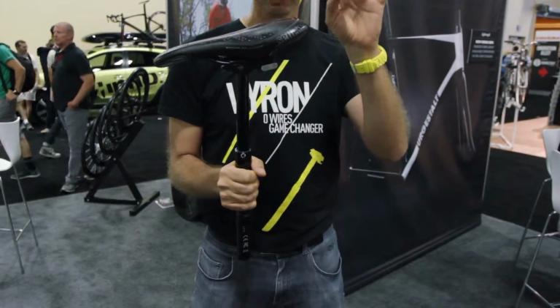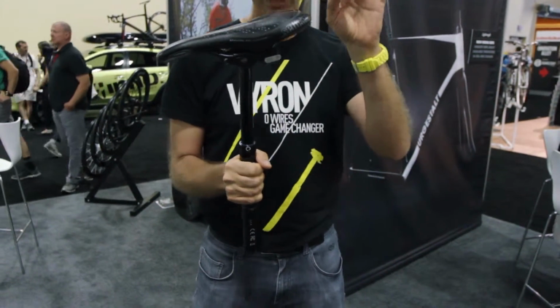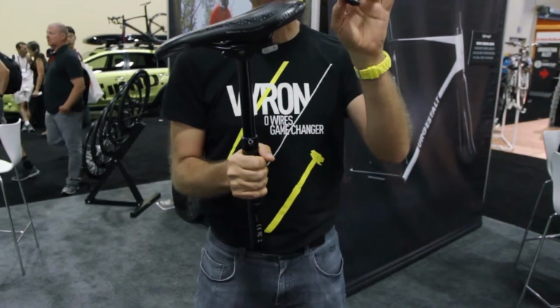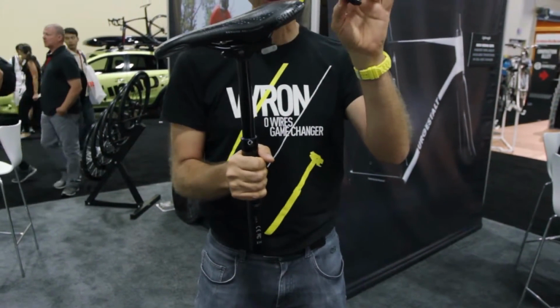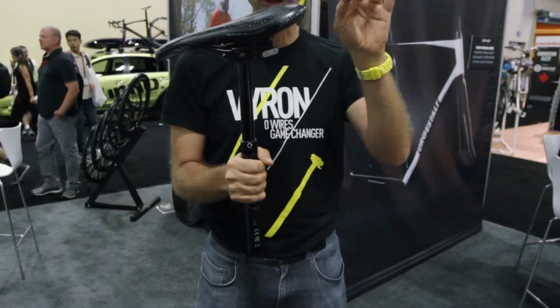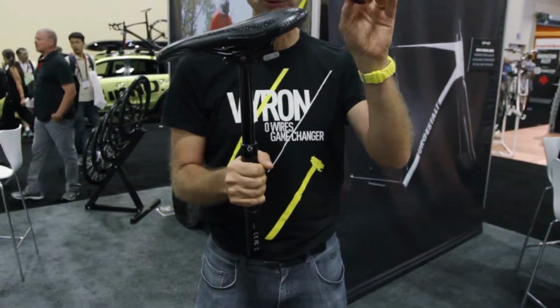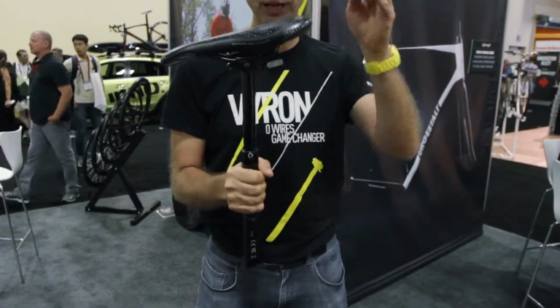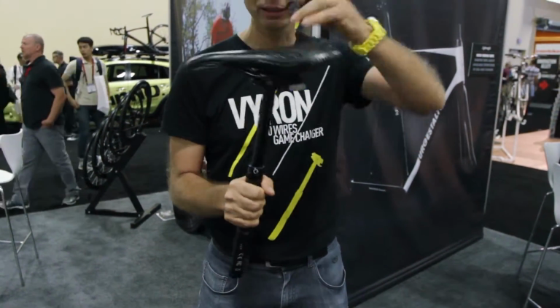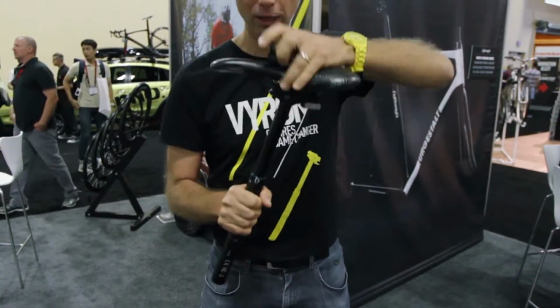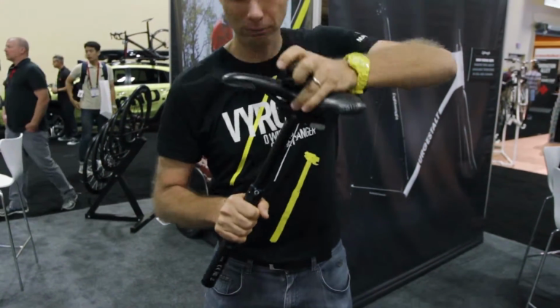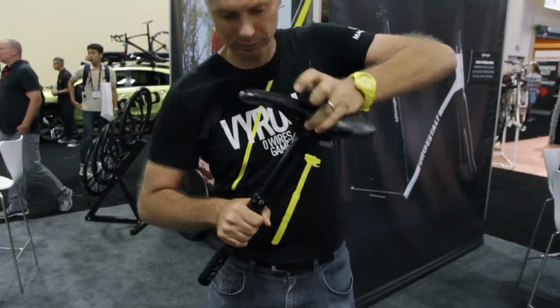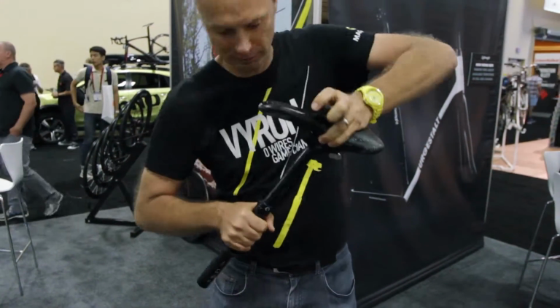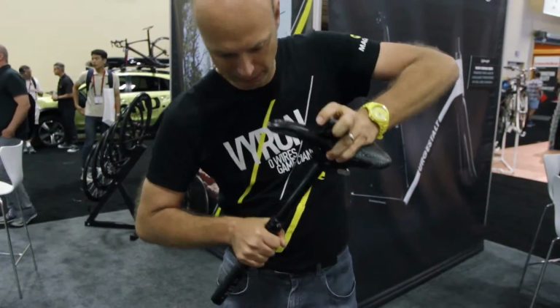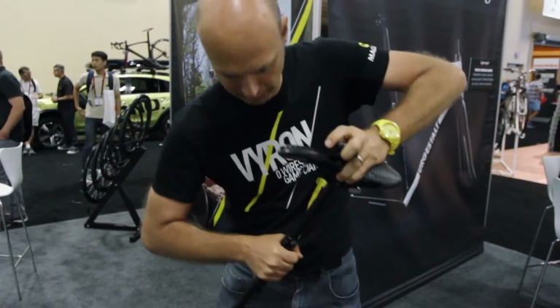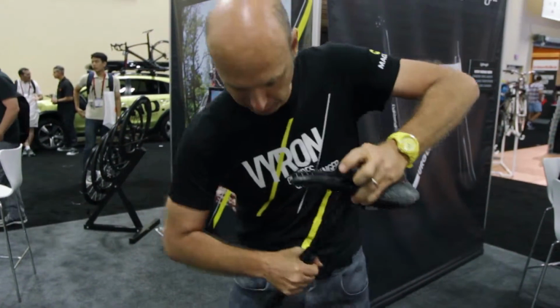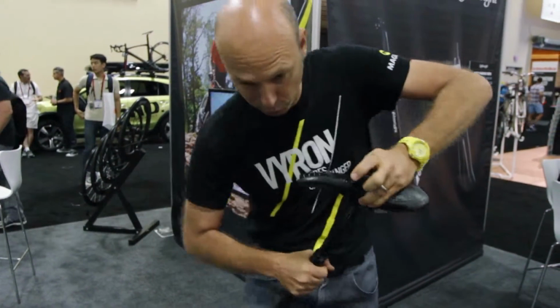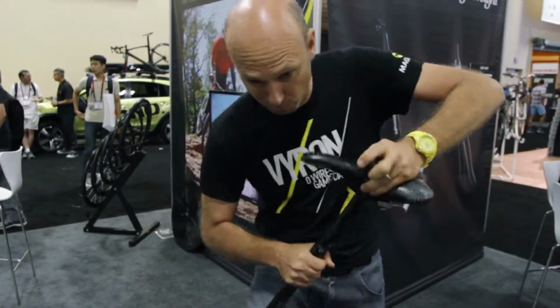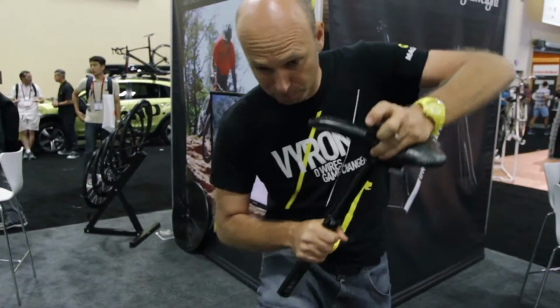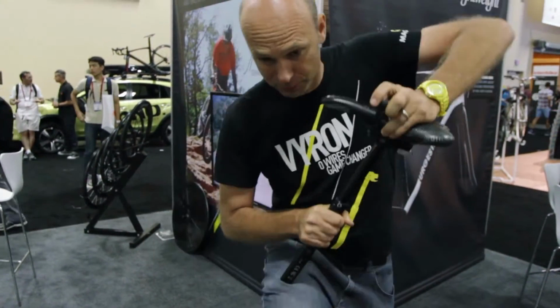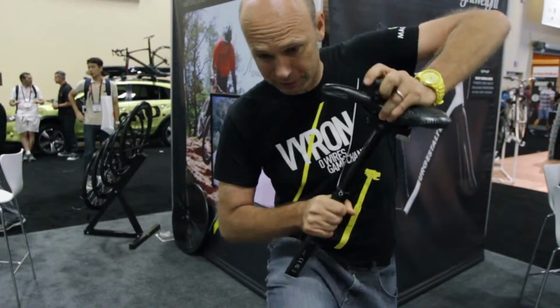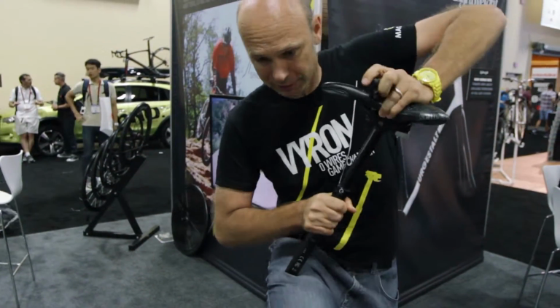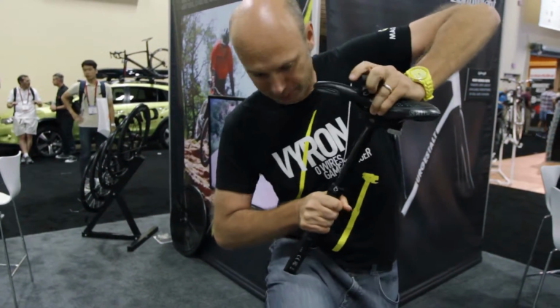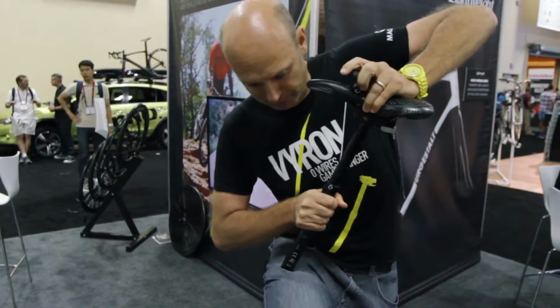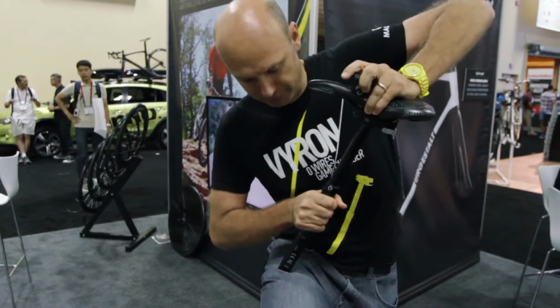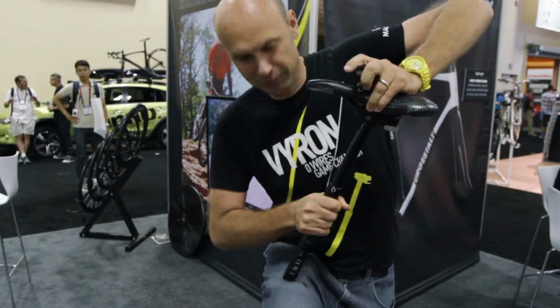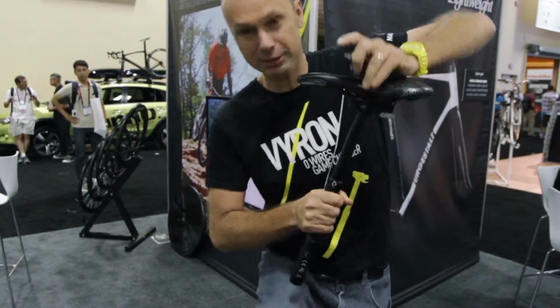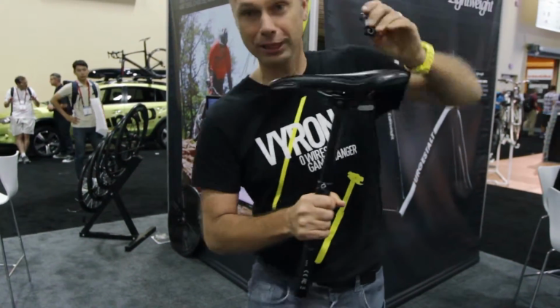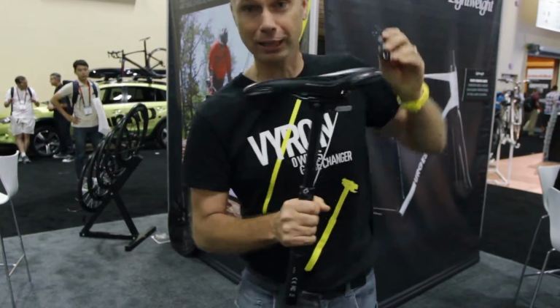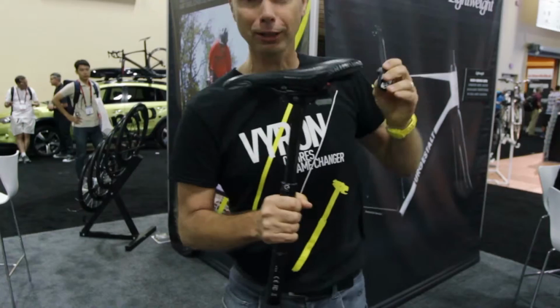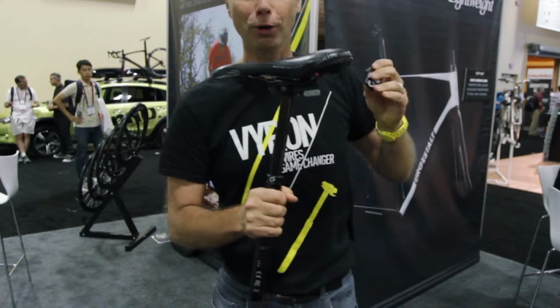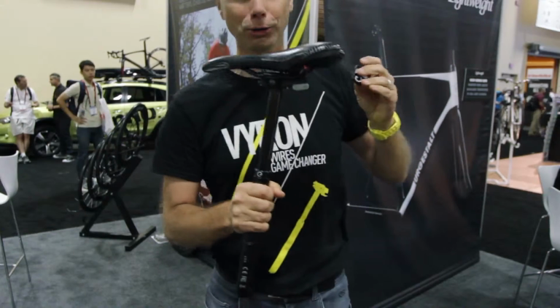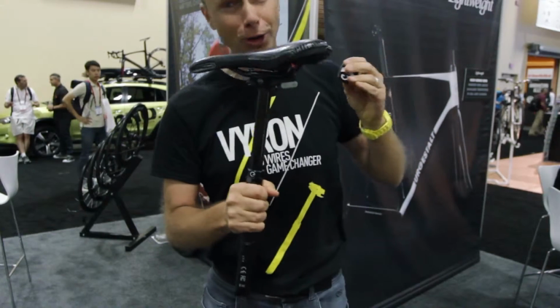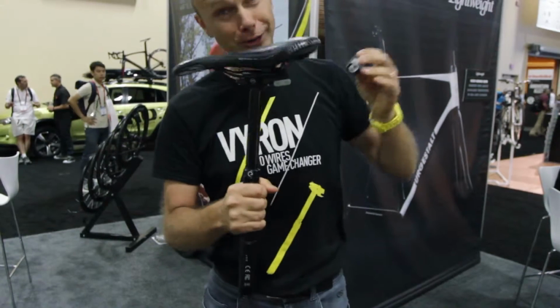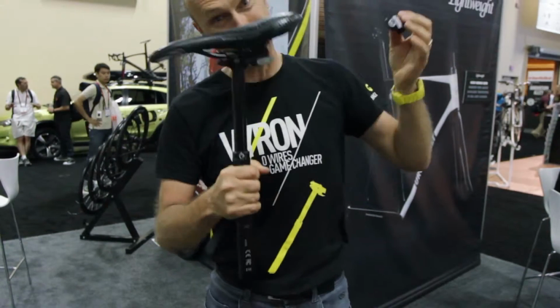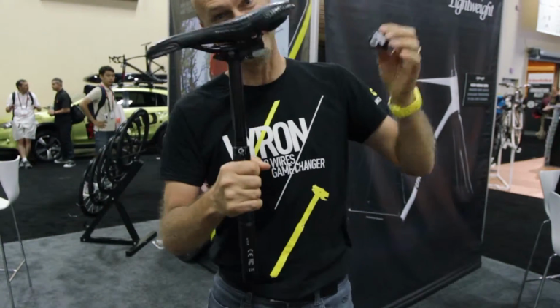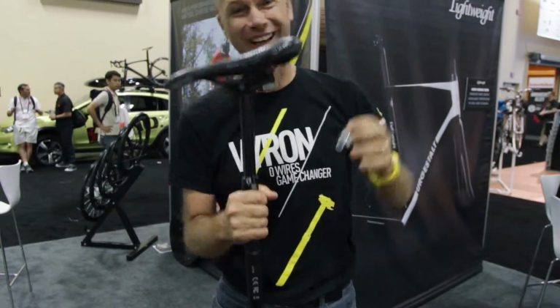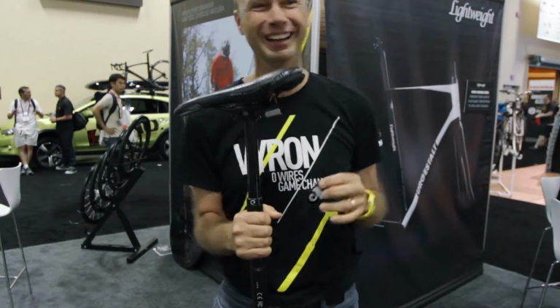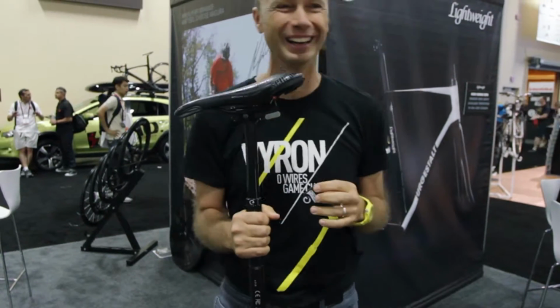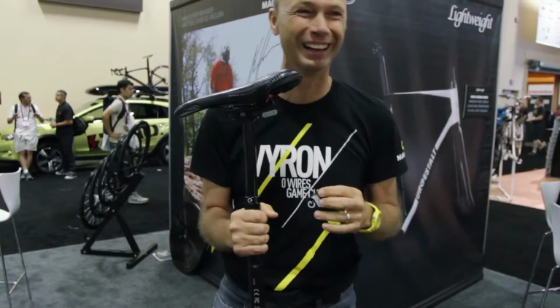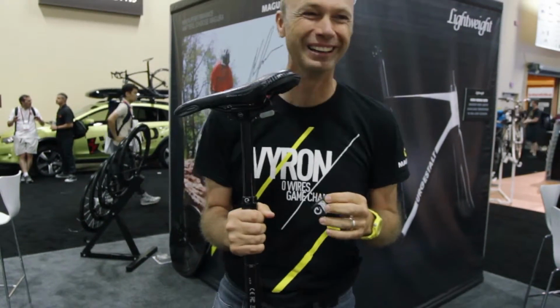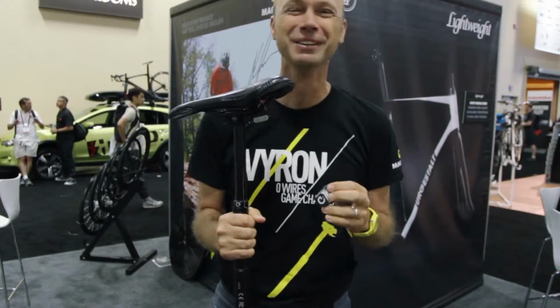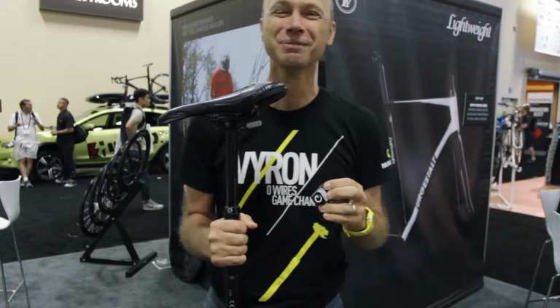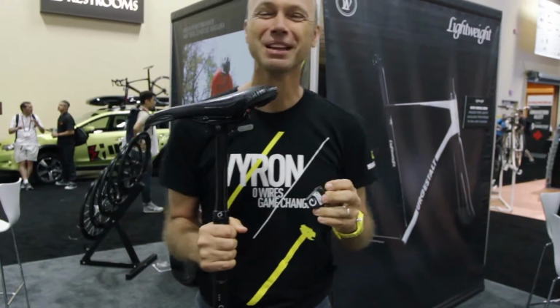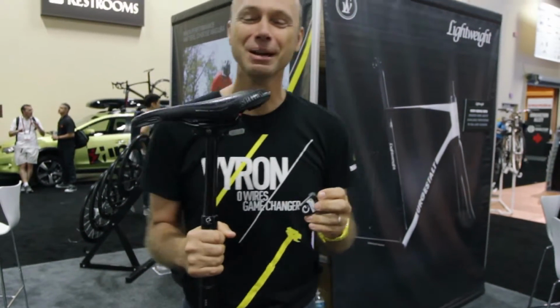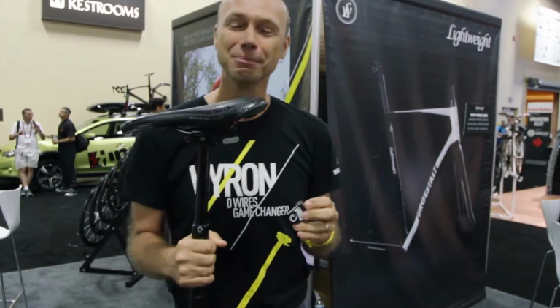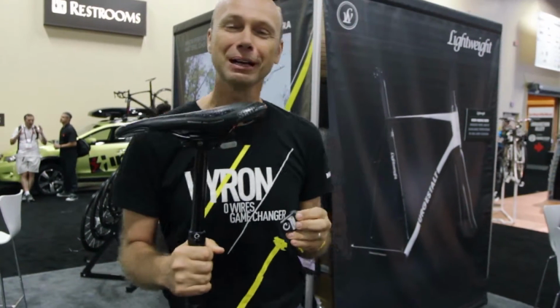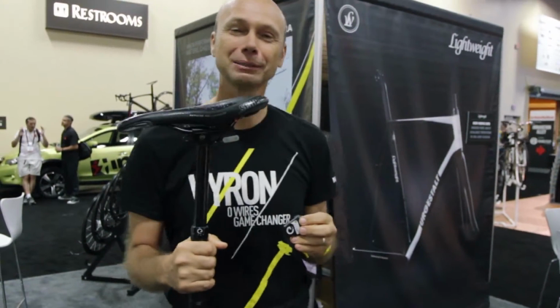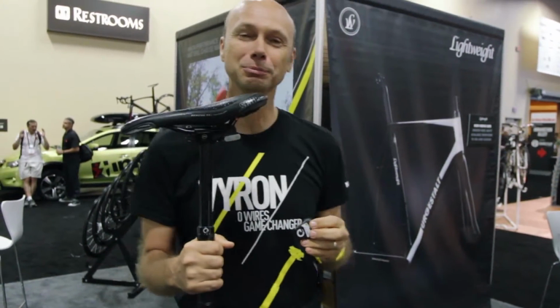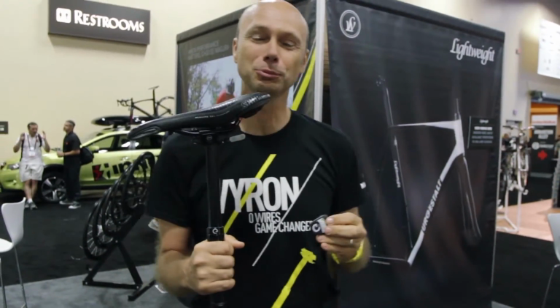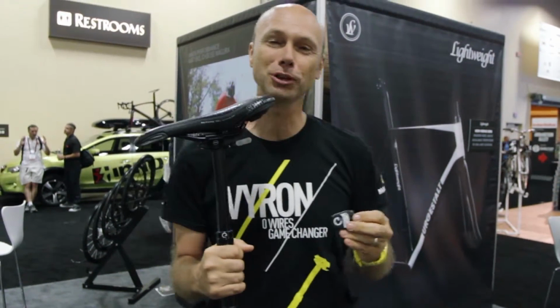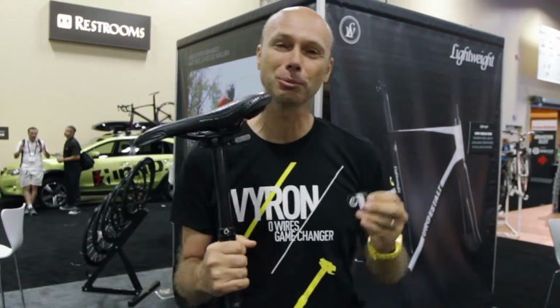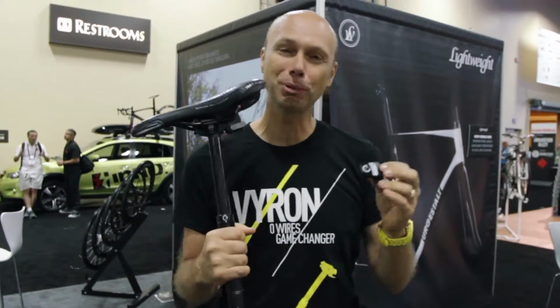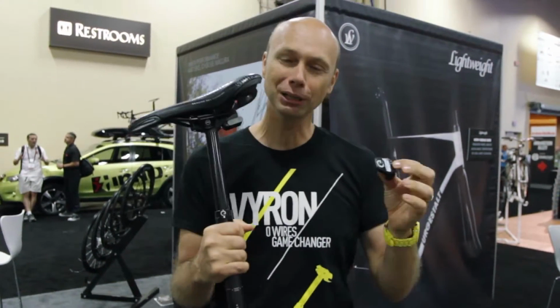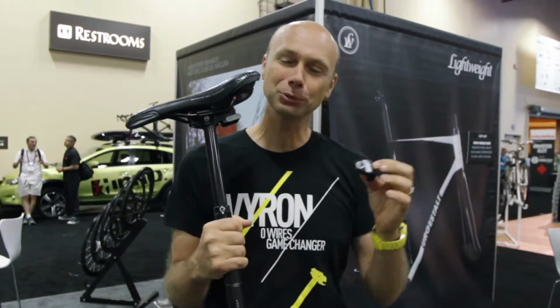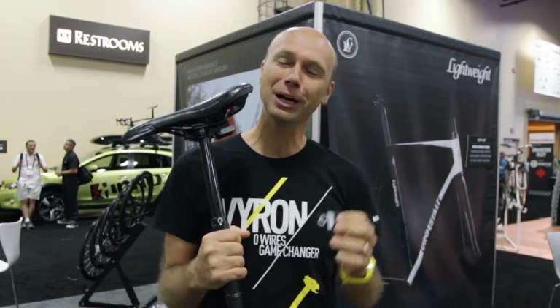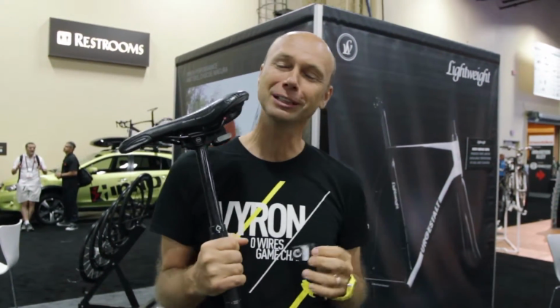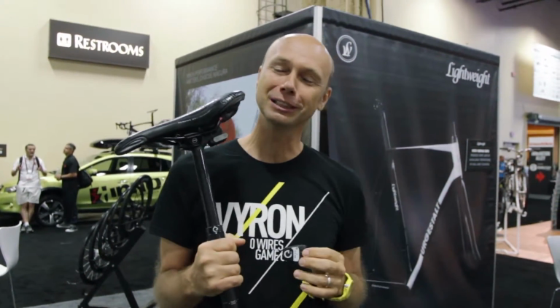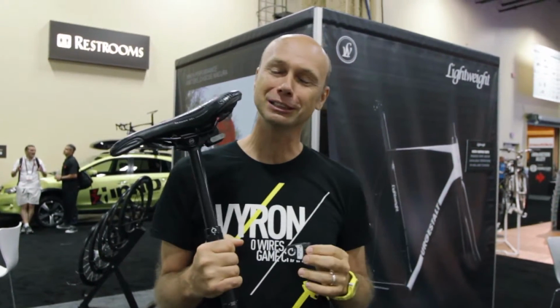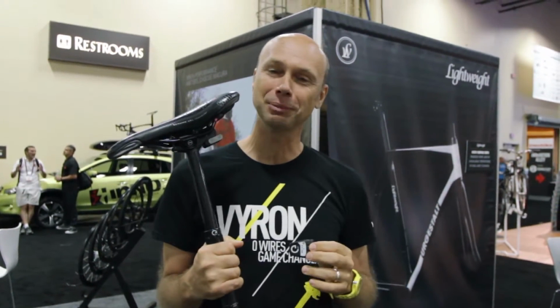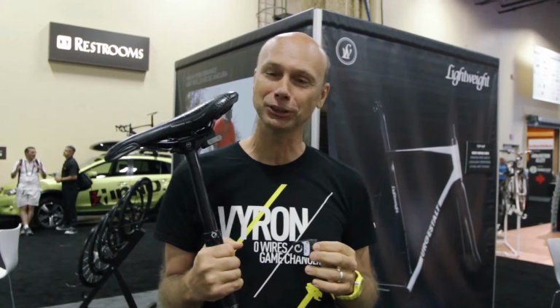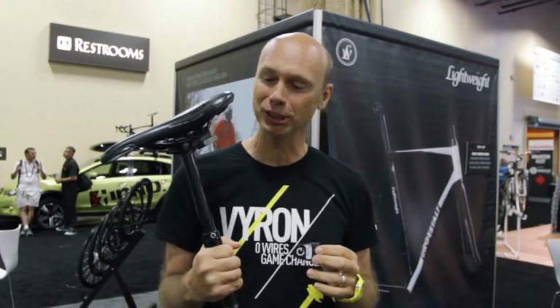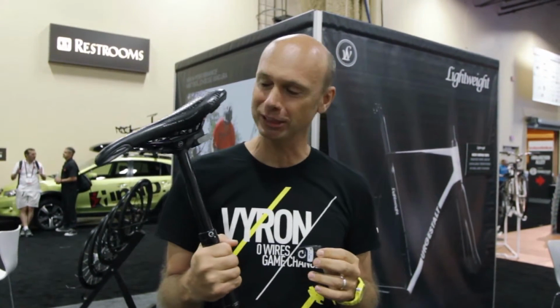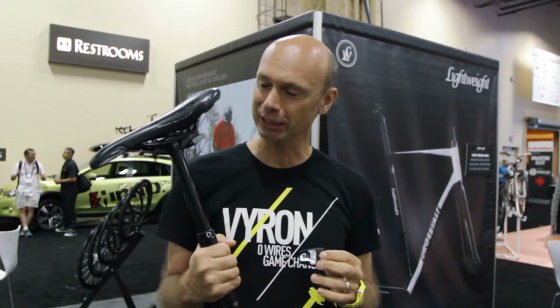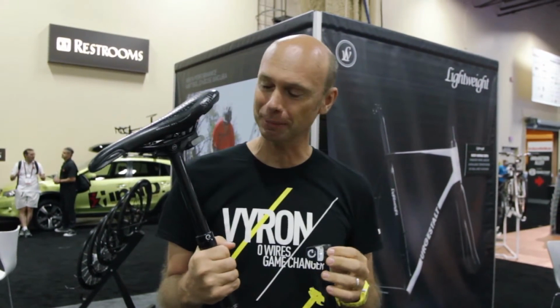I do it right now. I can compress the saddle or not. But with the body weight it's much easier.